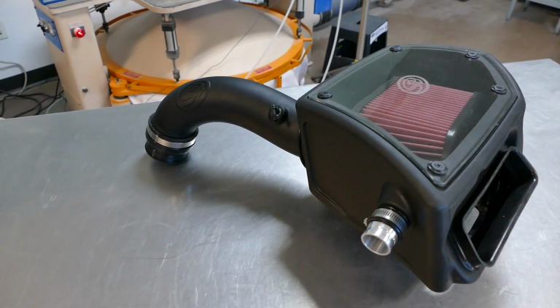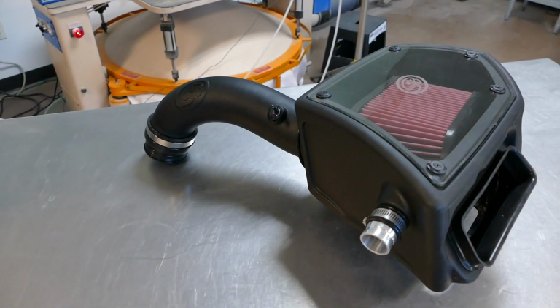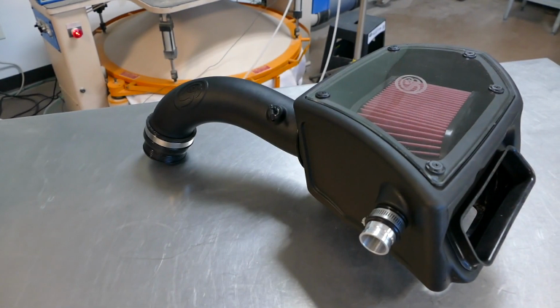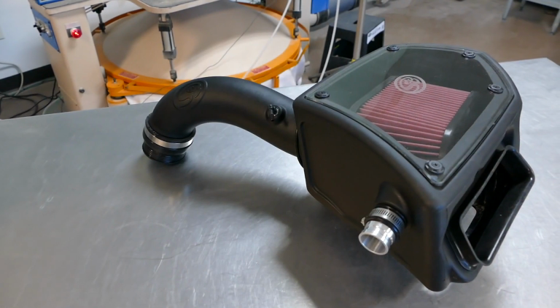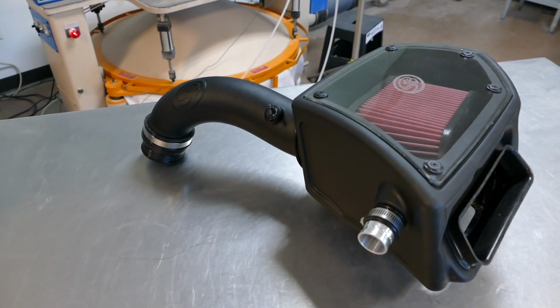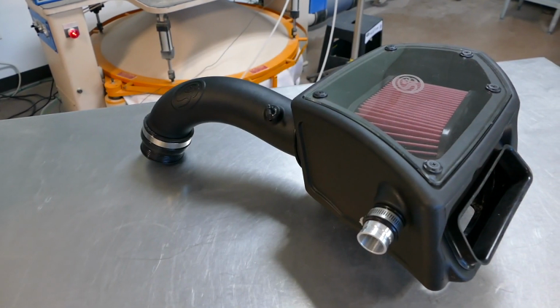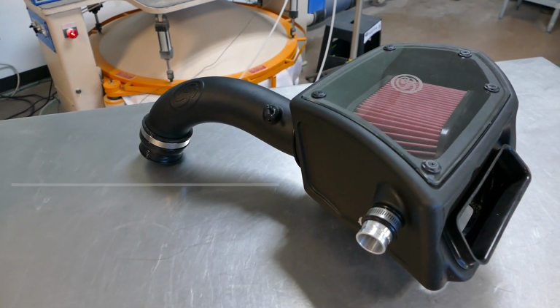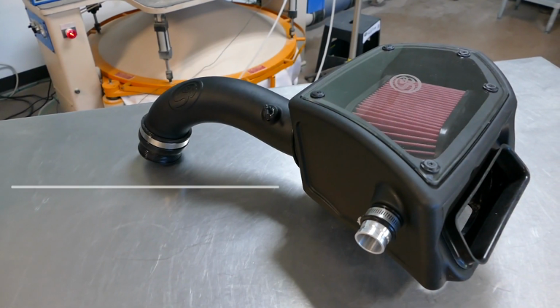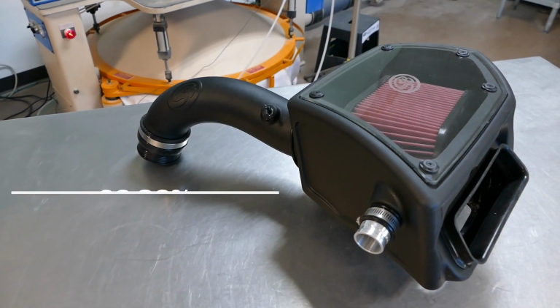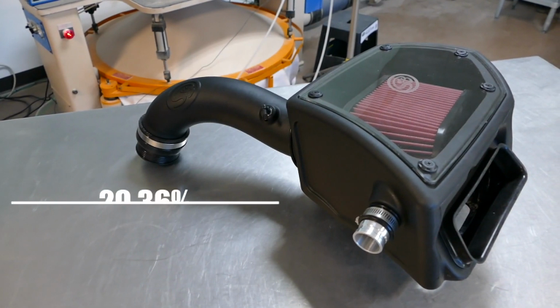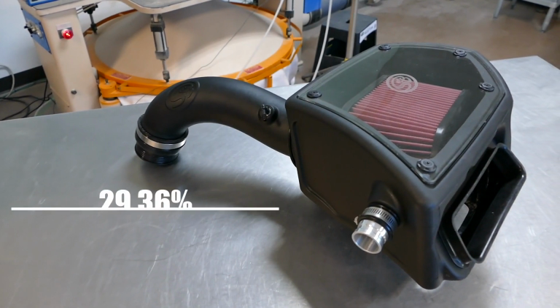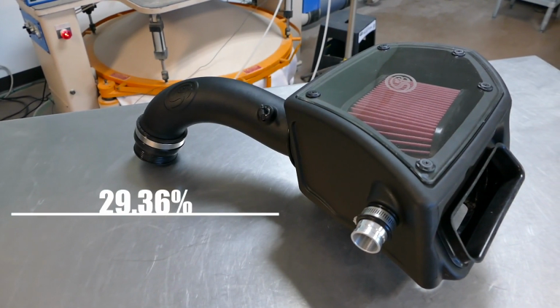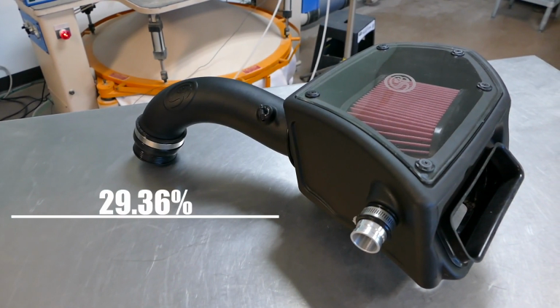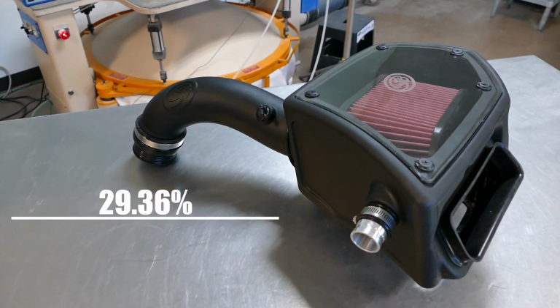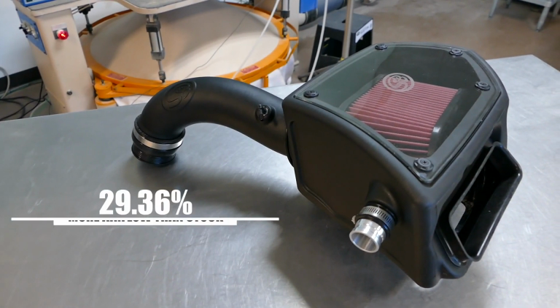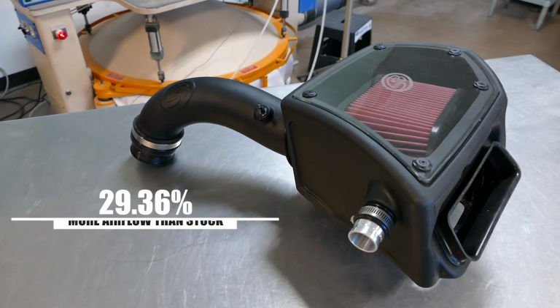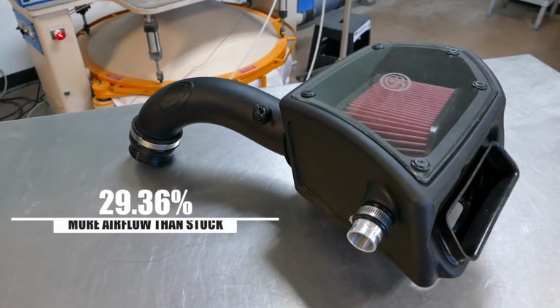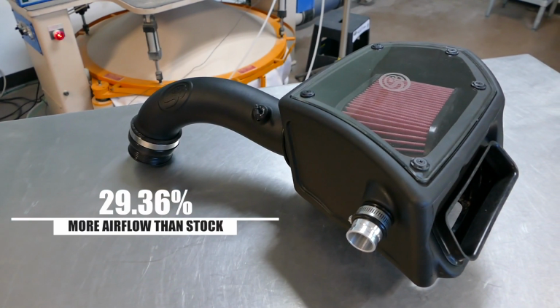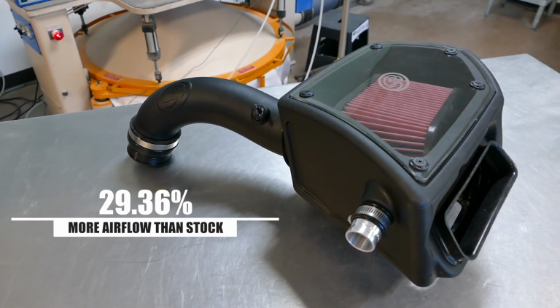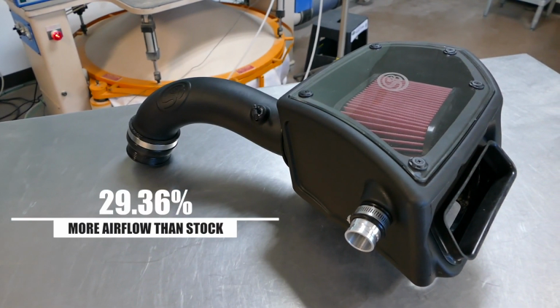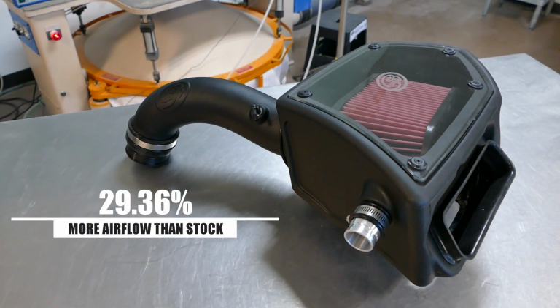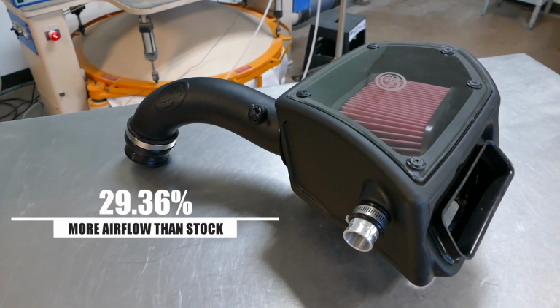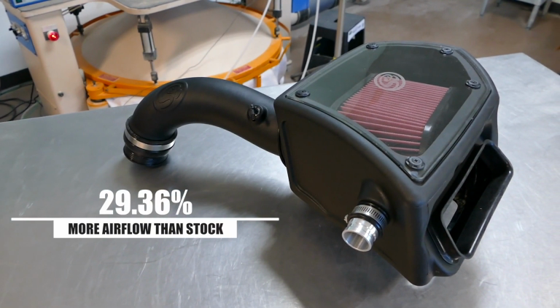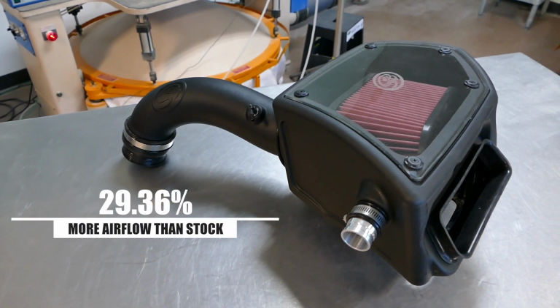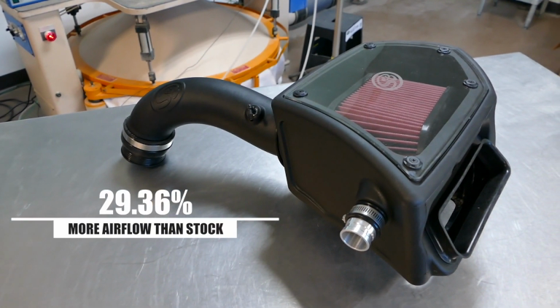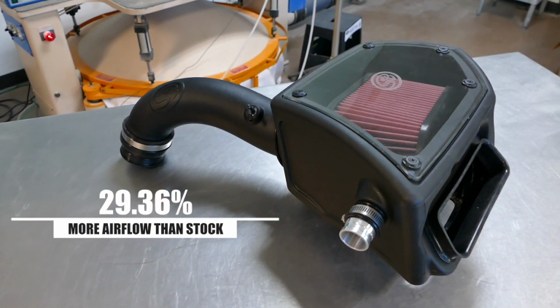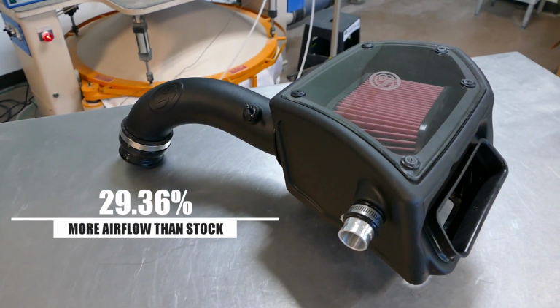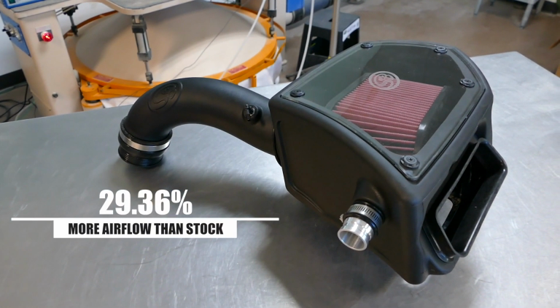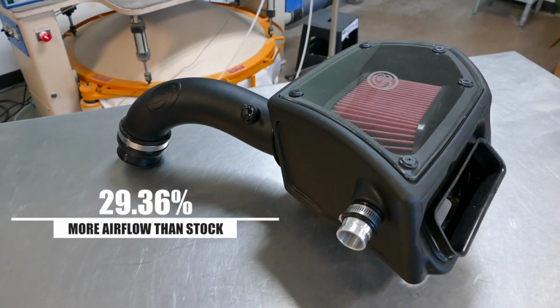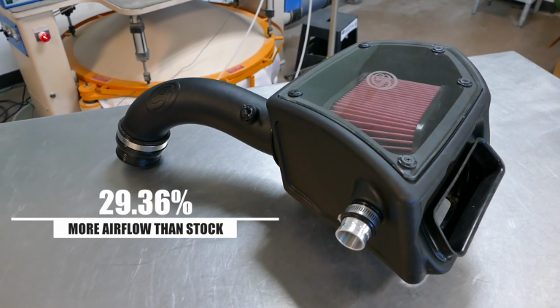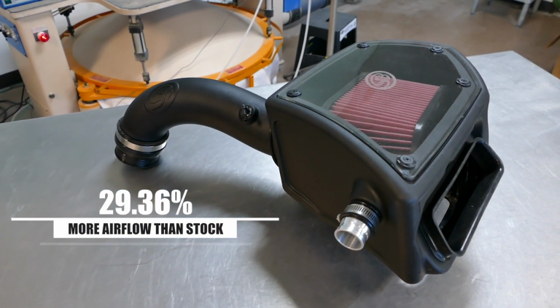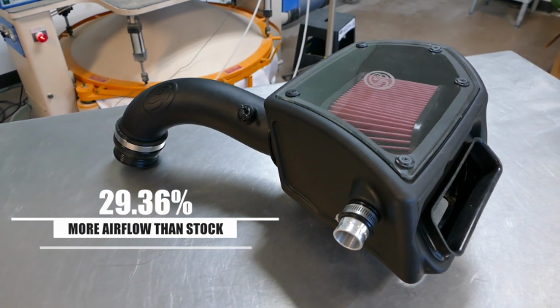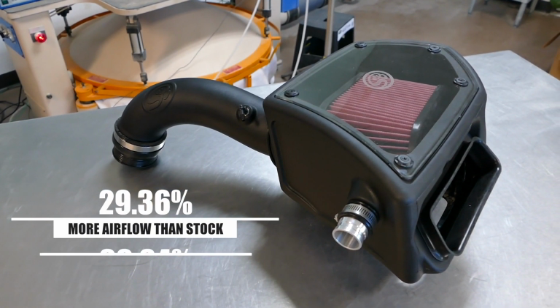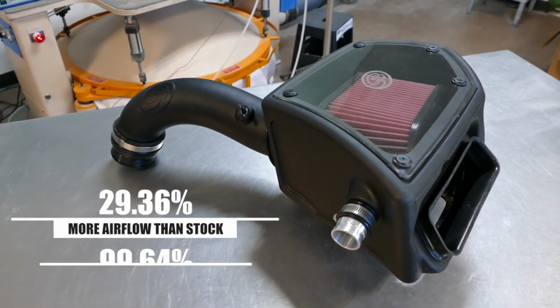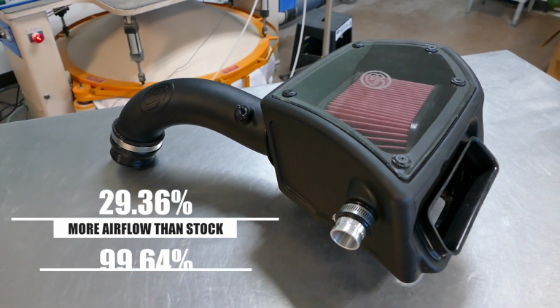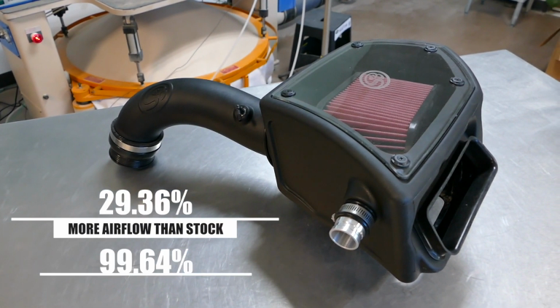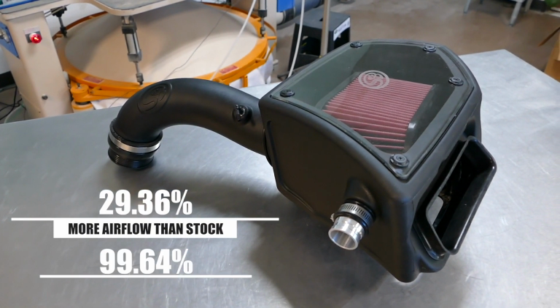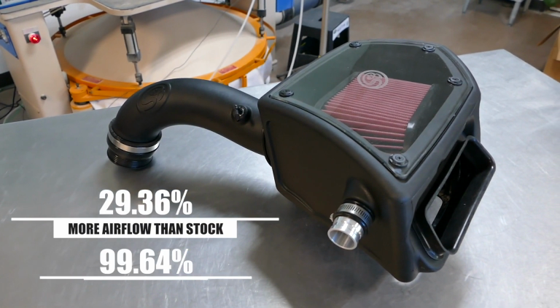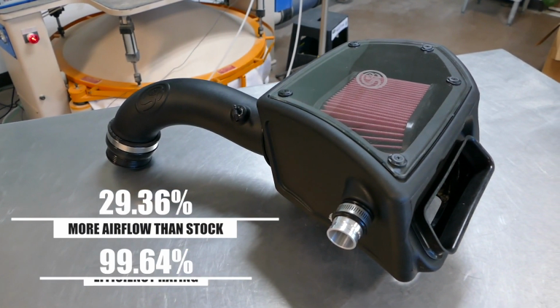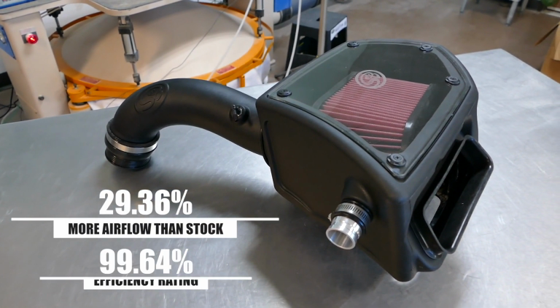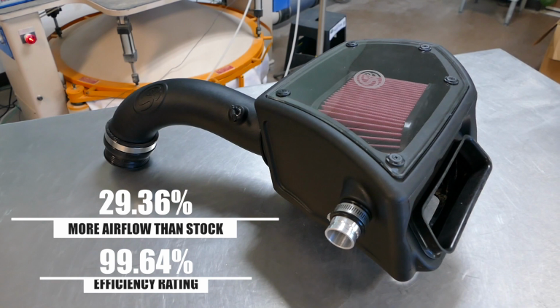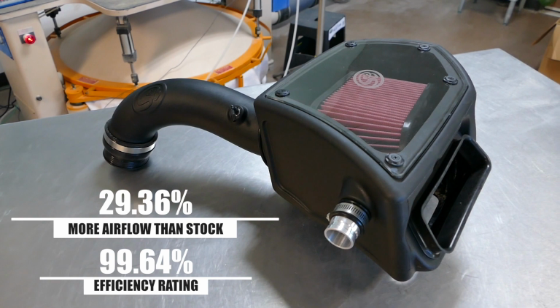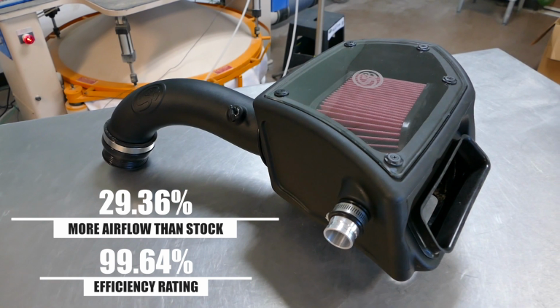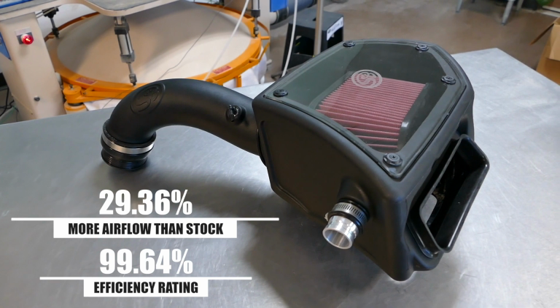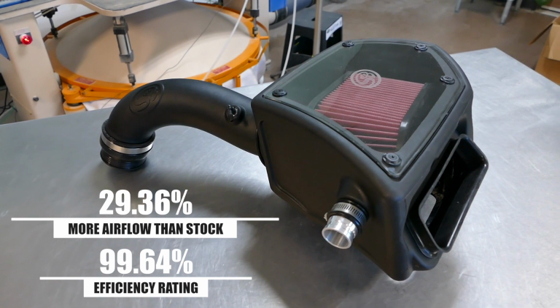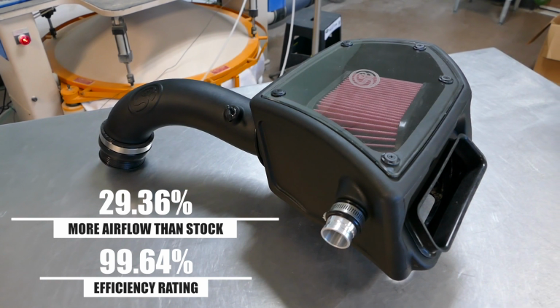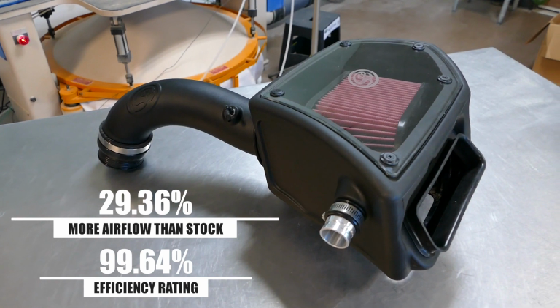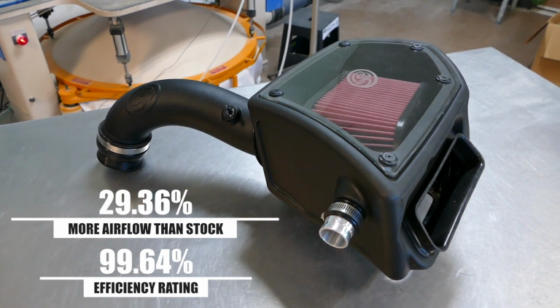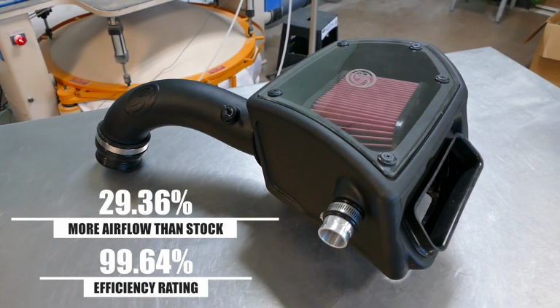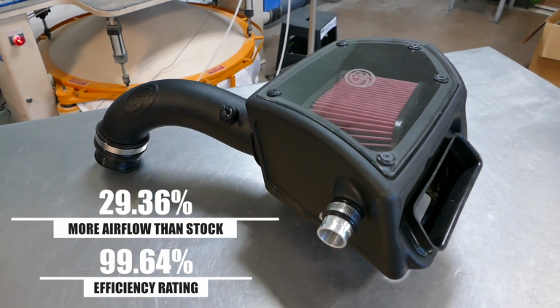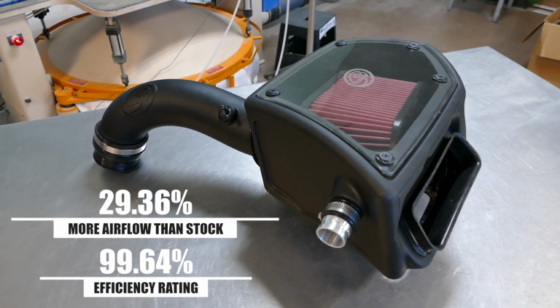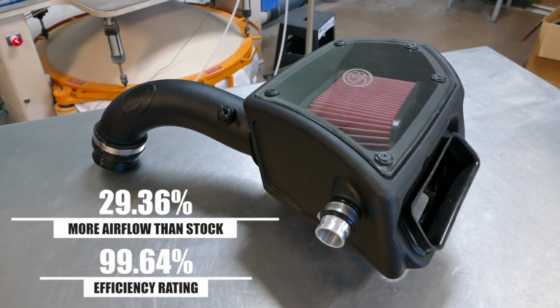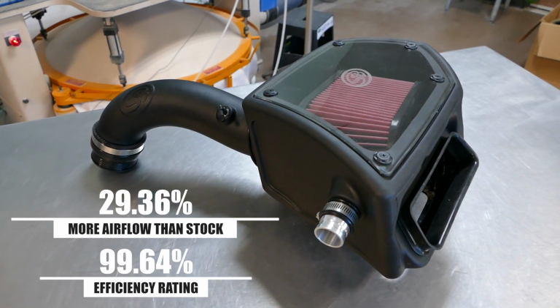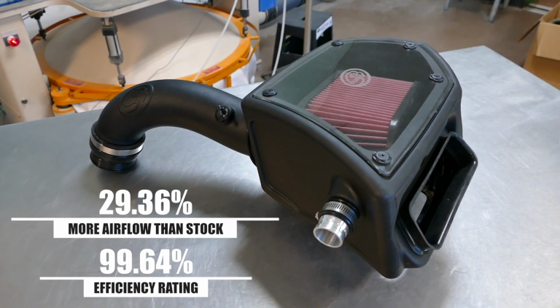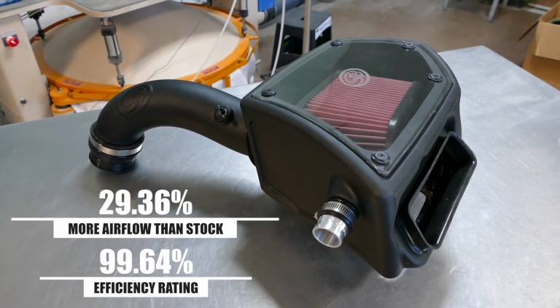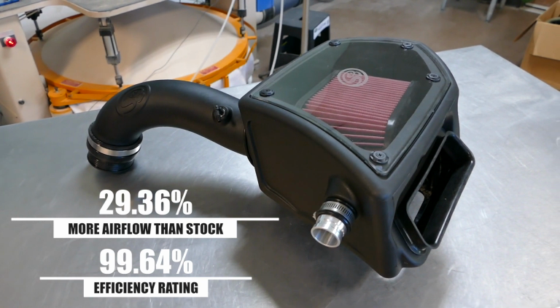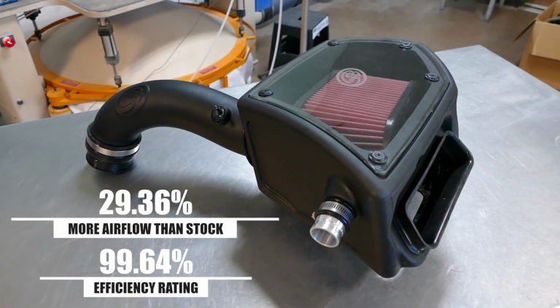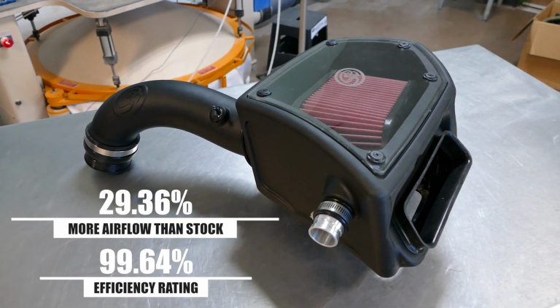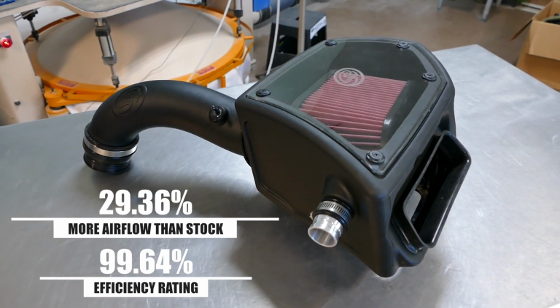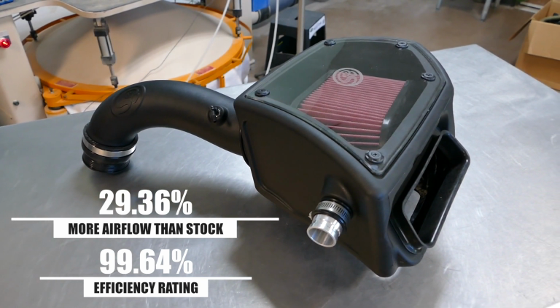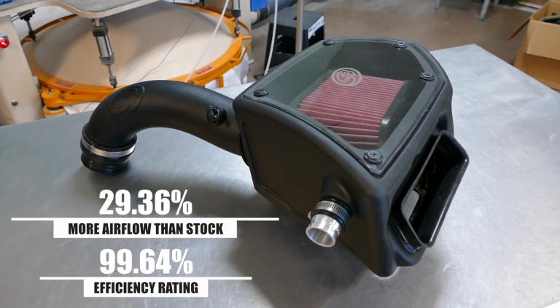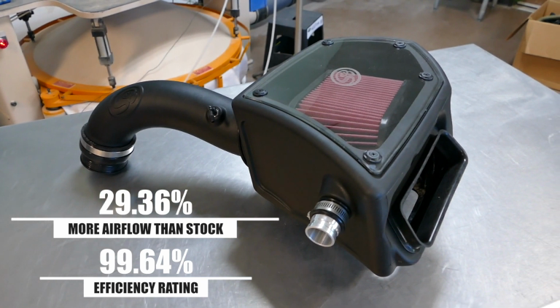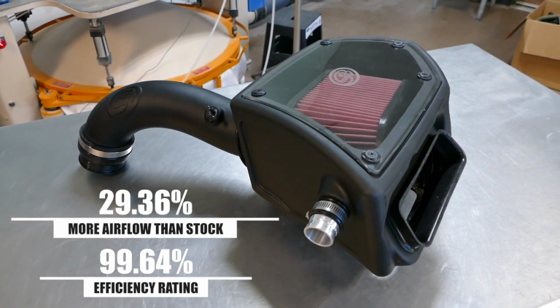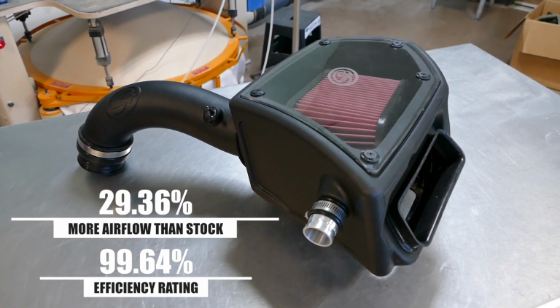Now that the testing is complete, this intake kit flows 29.36% better than stock while still protecting your engine with a strong efficiency rating.